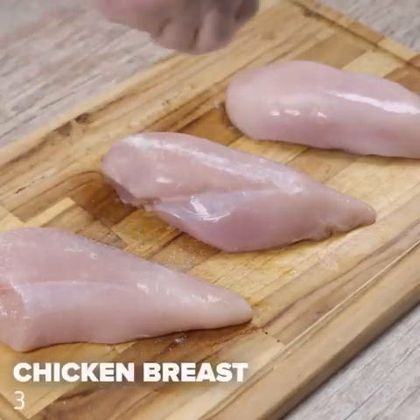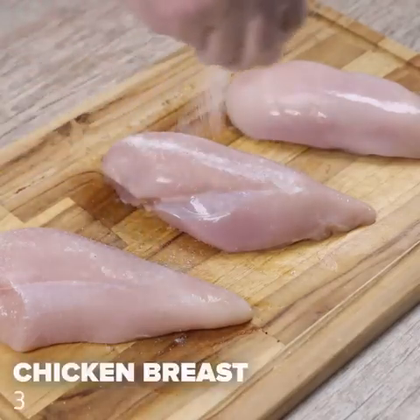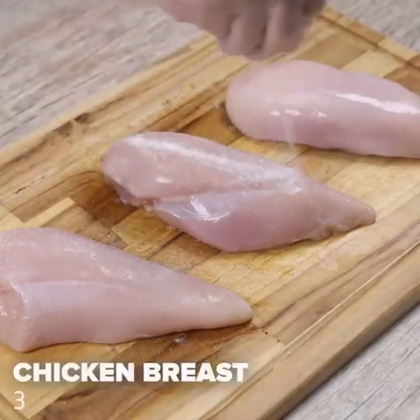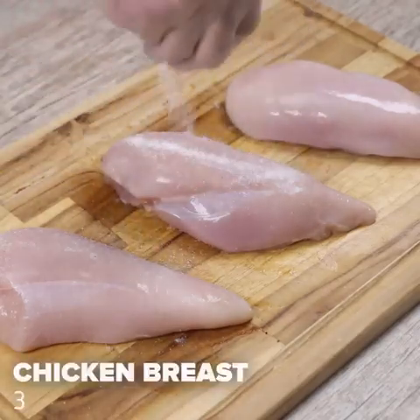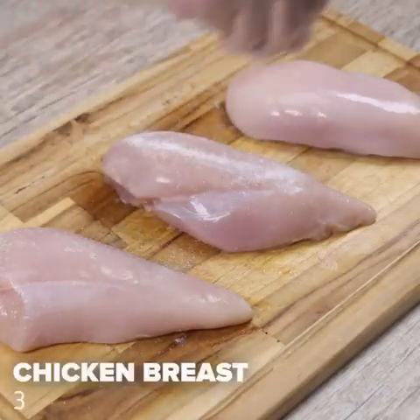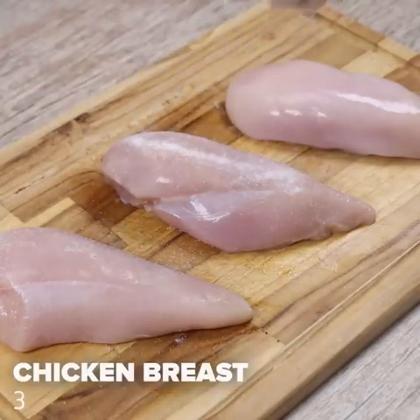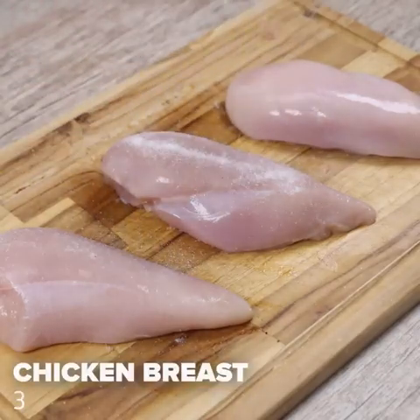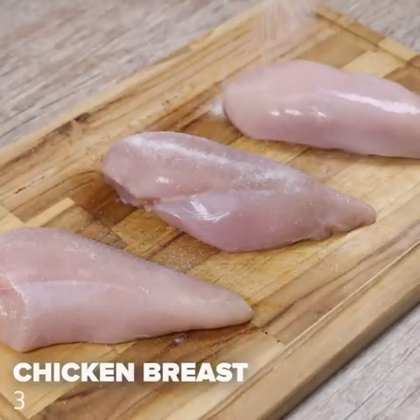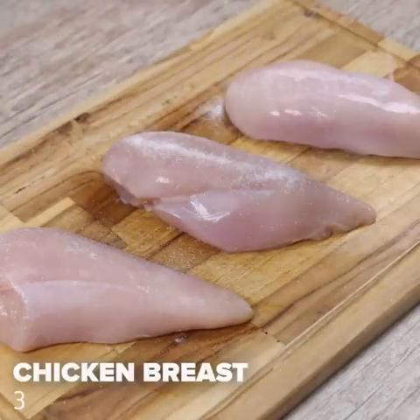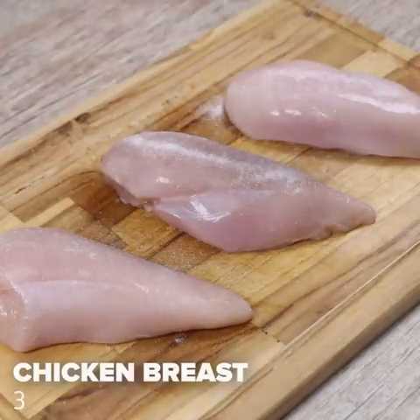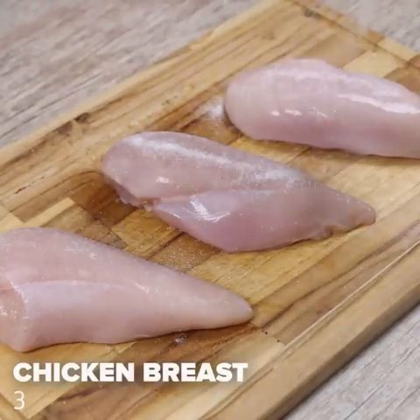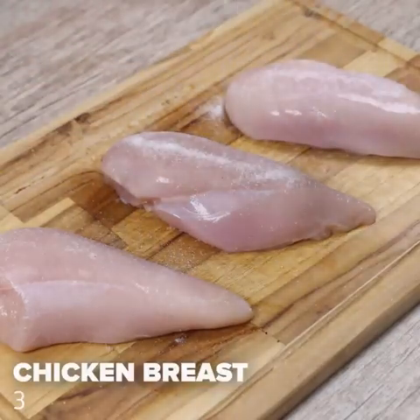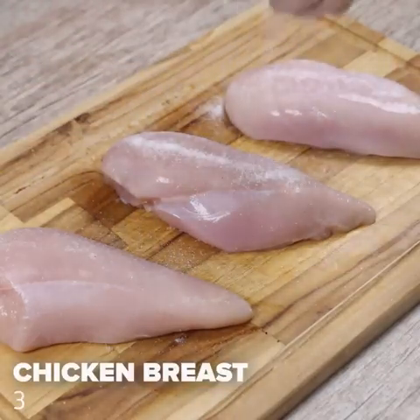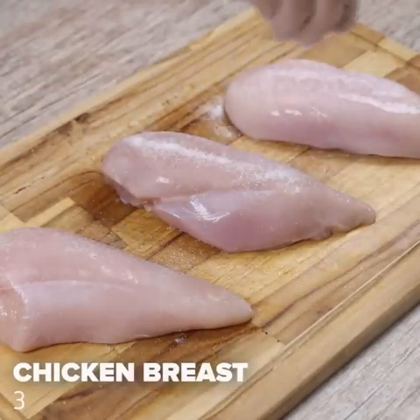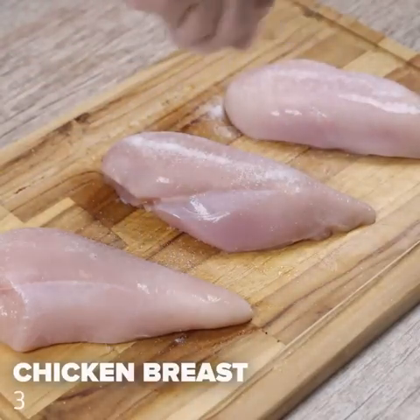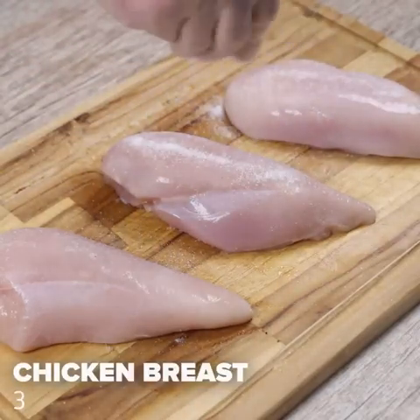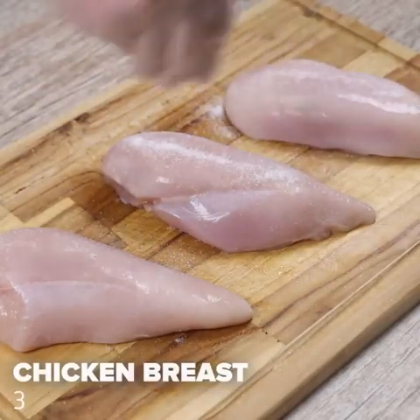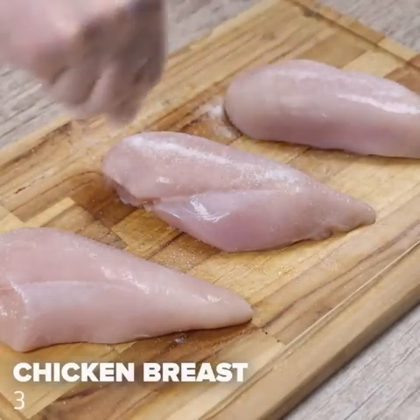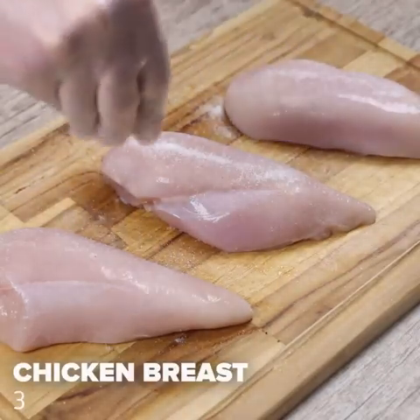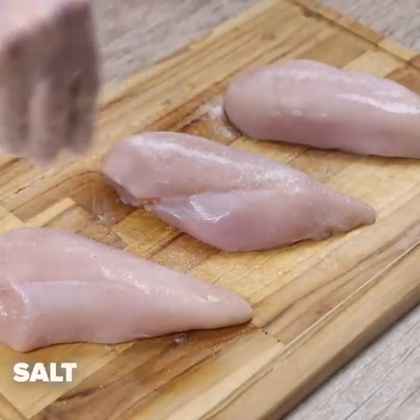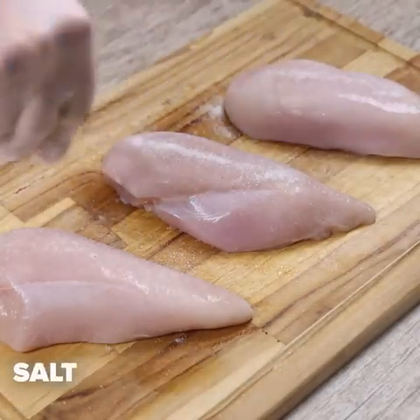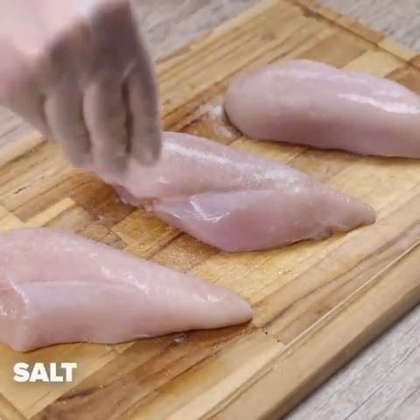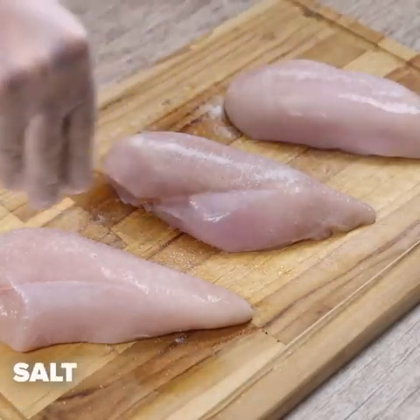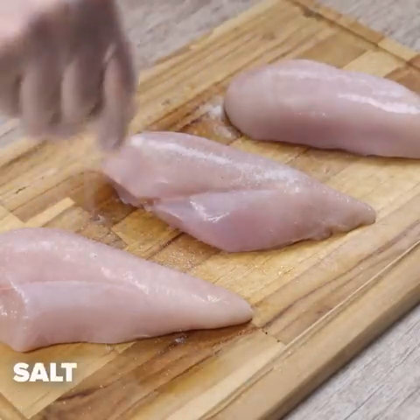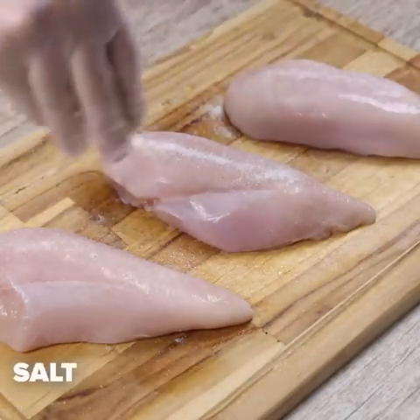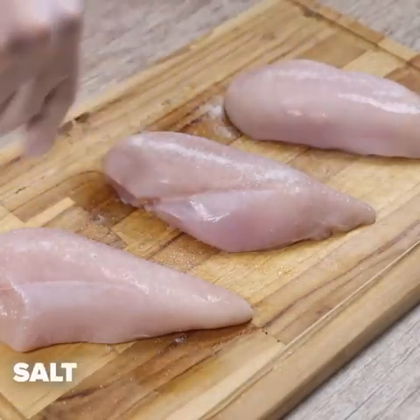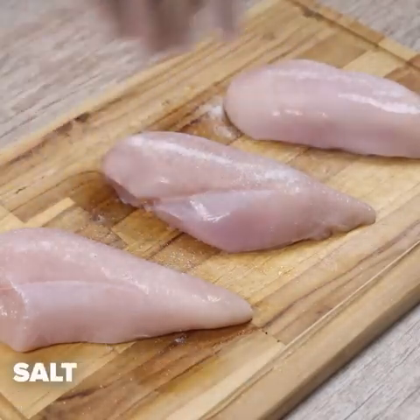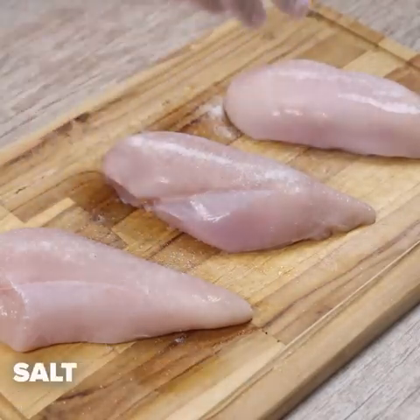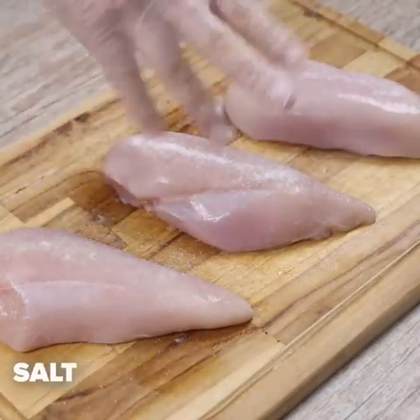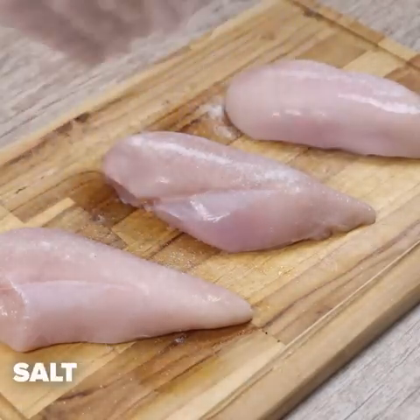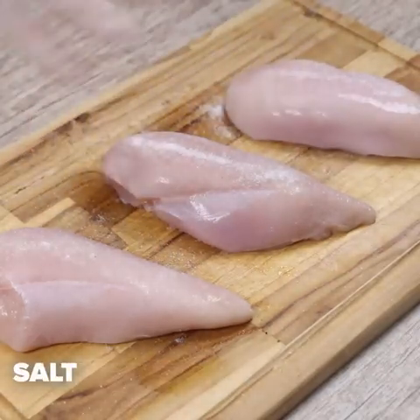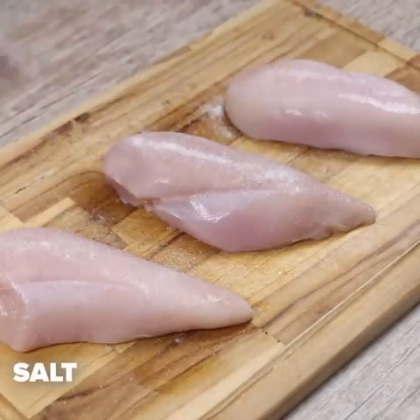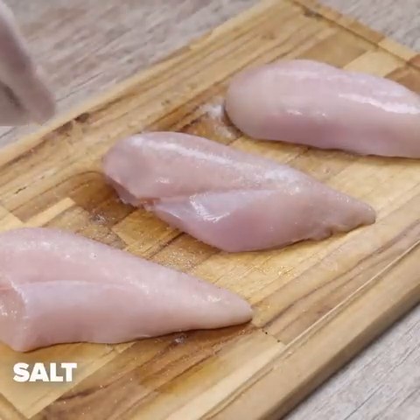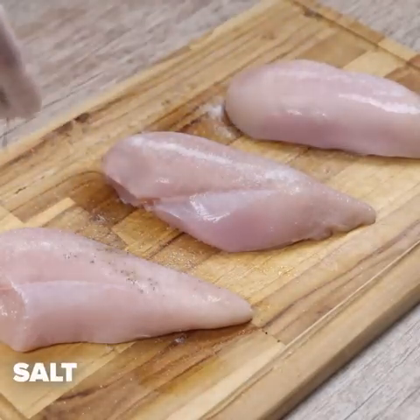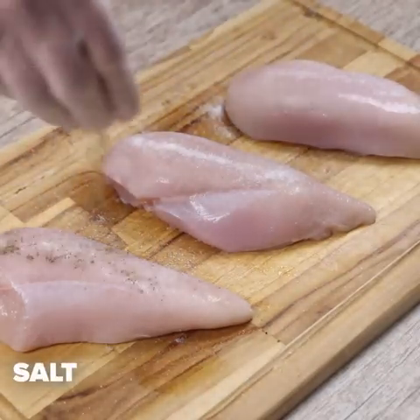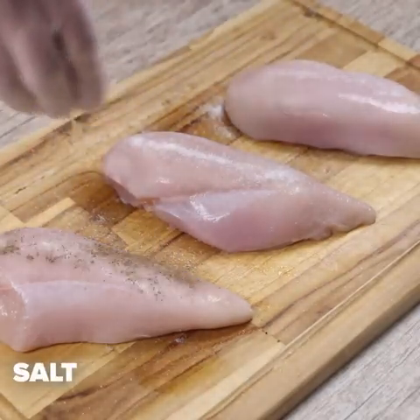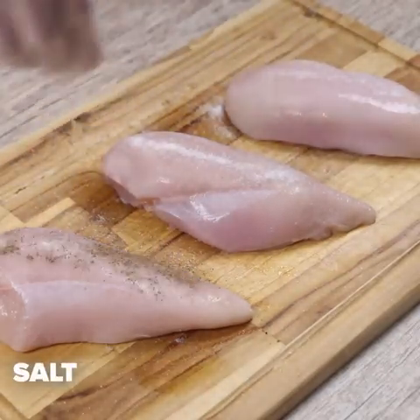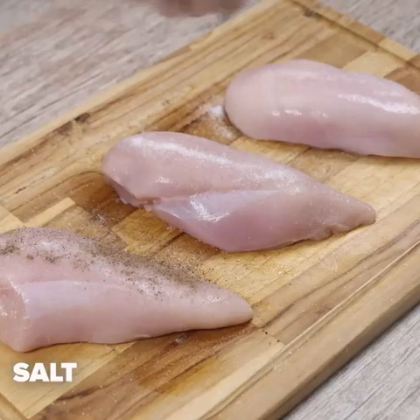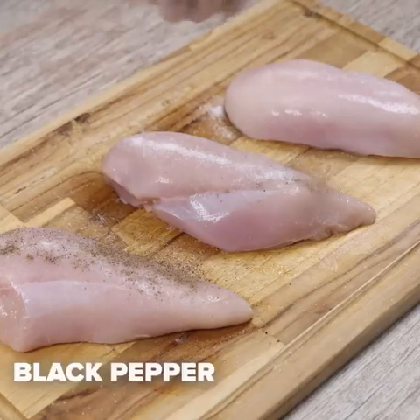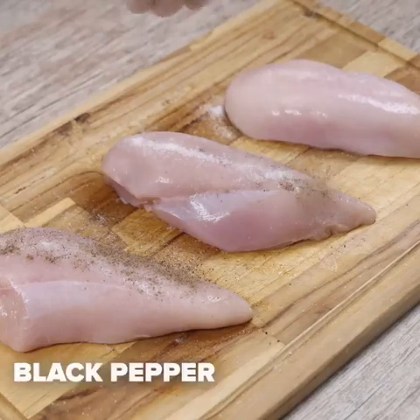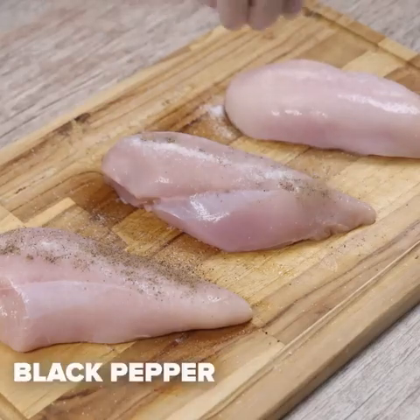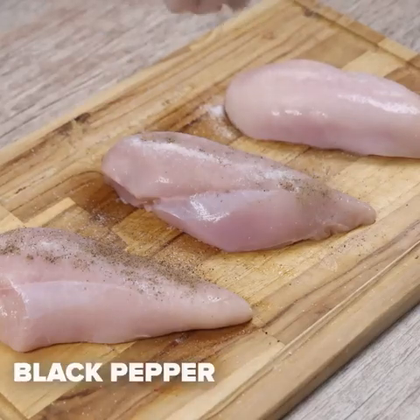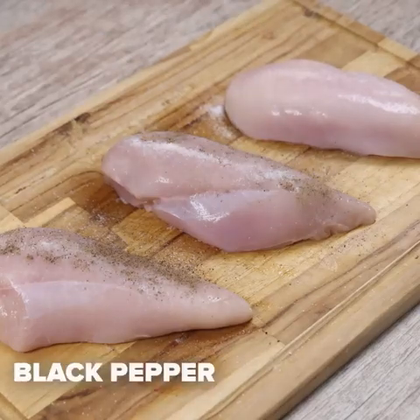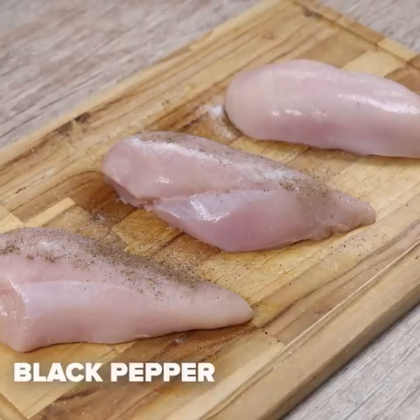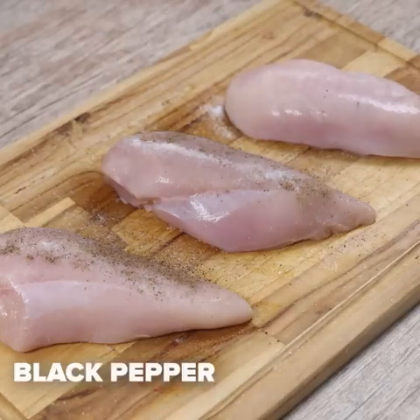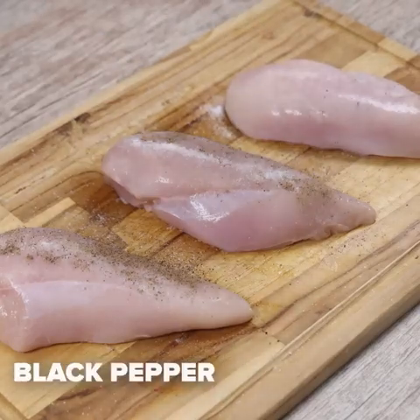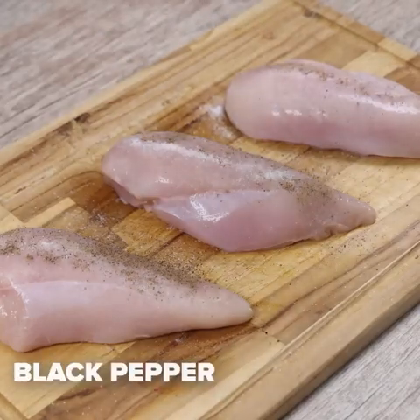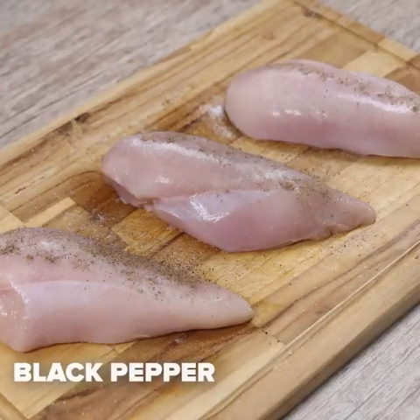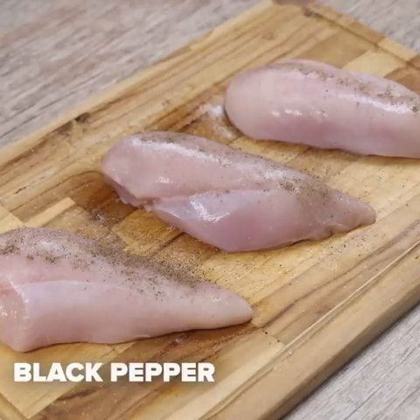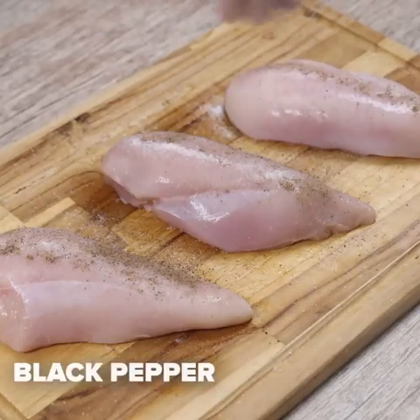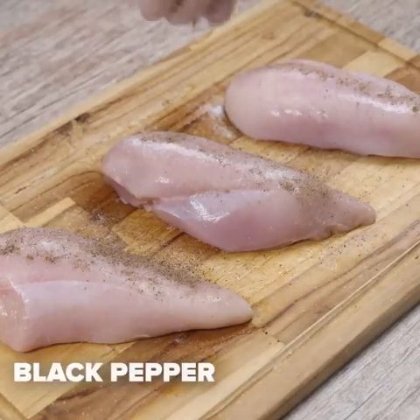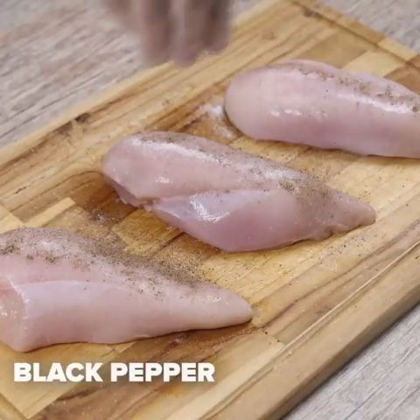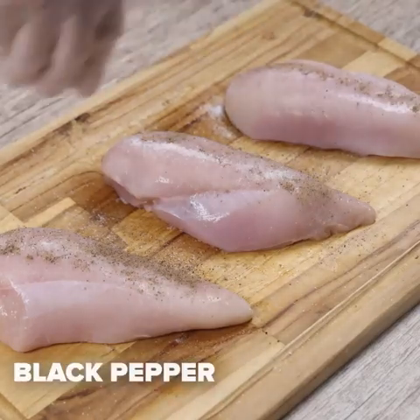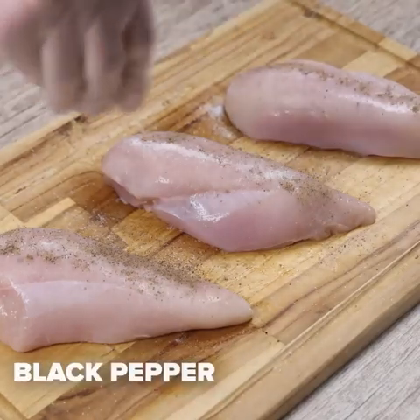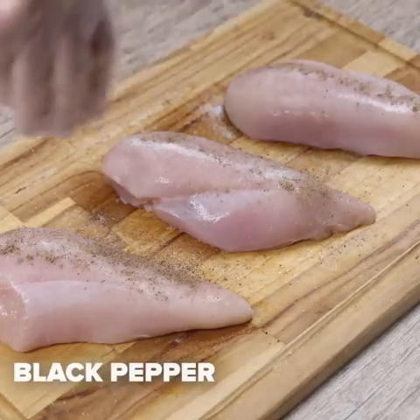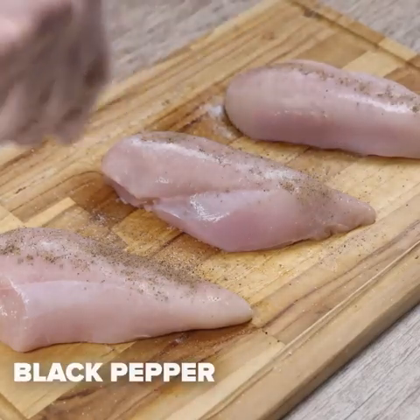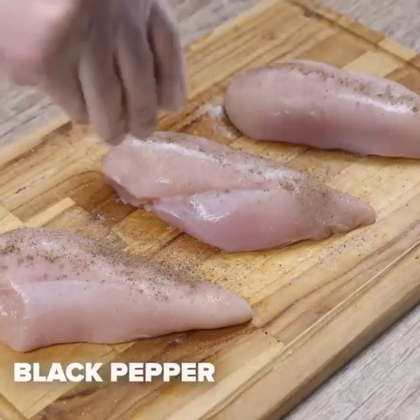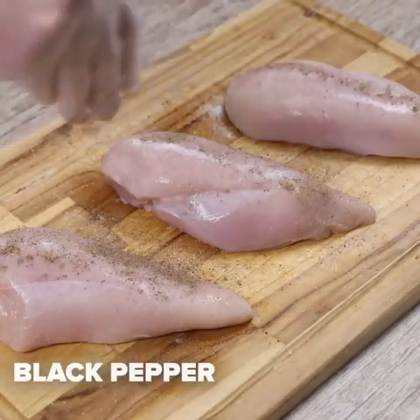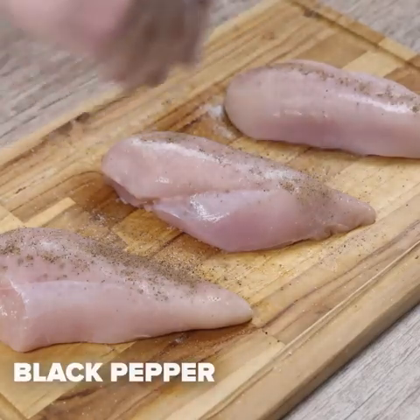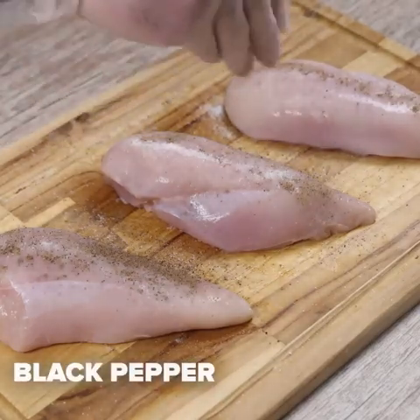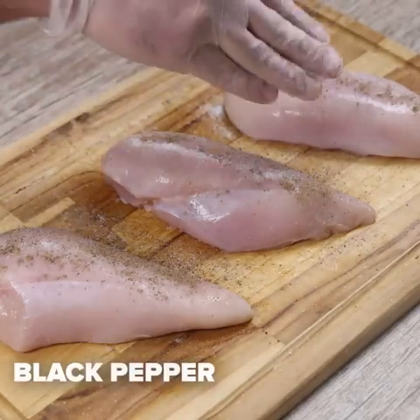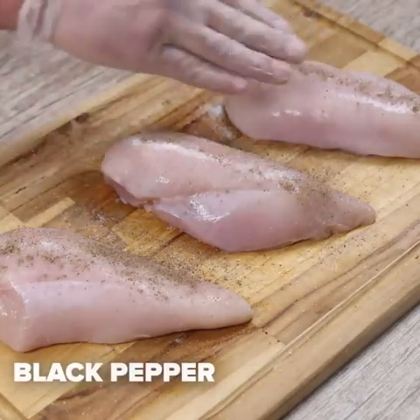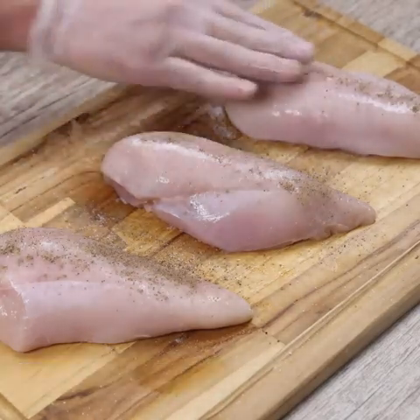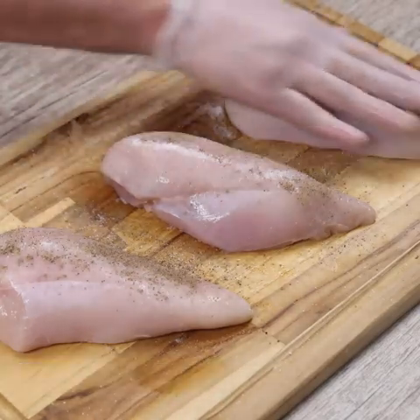For this recipe we will need three chicken breasts. I will season with salt to taste, black pepper to taste, and spread well to season the chicken.